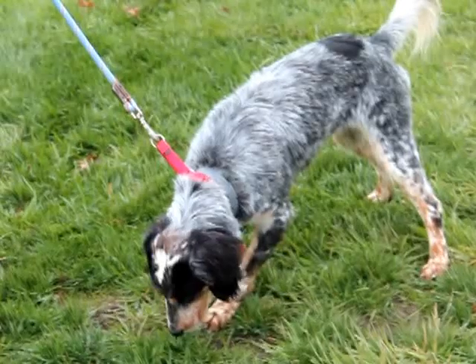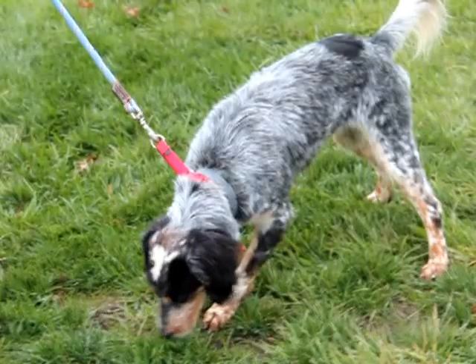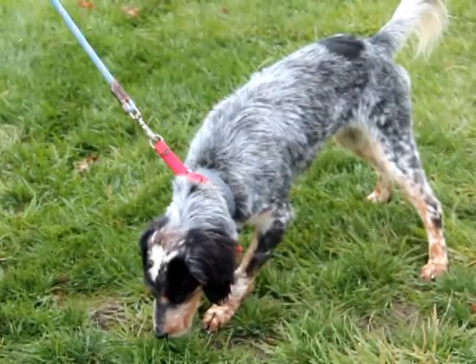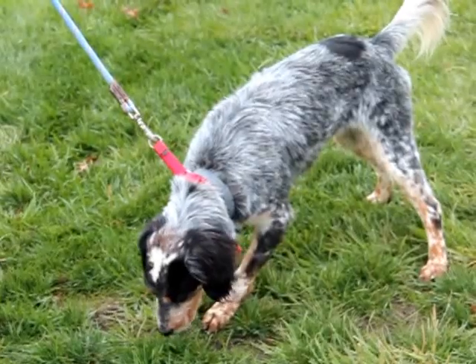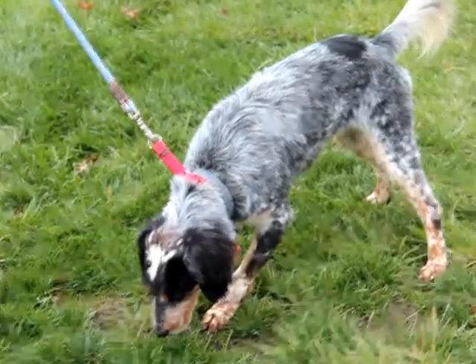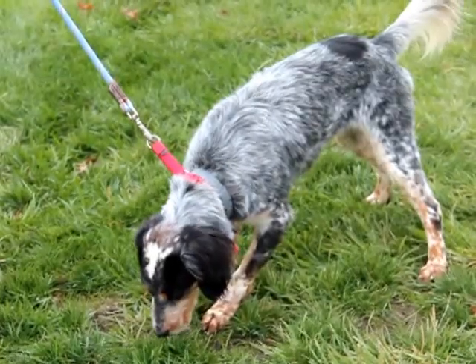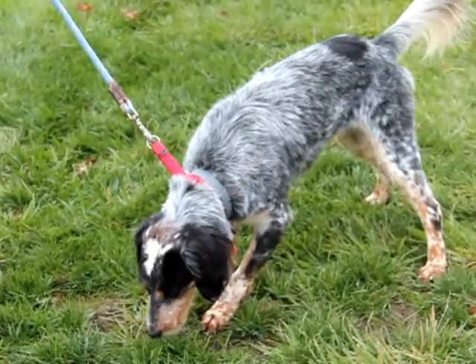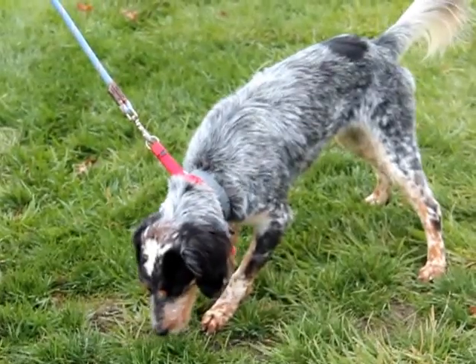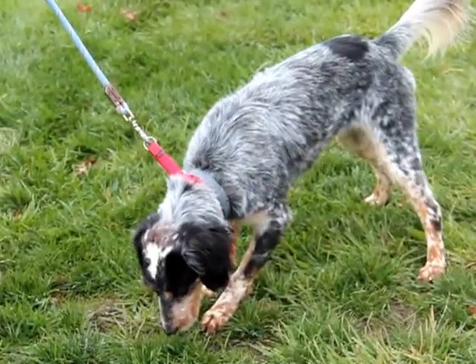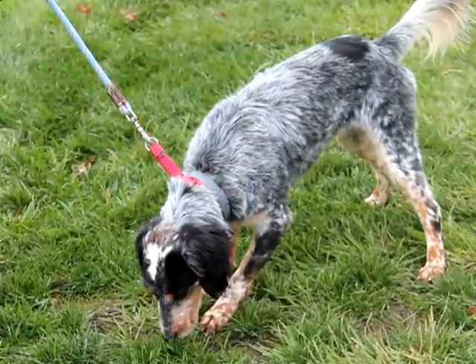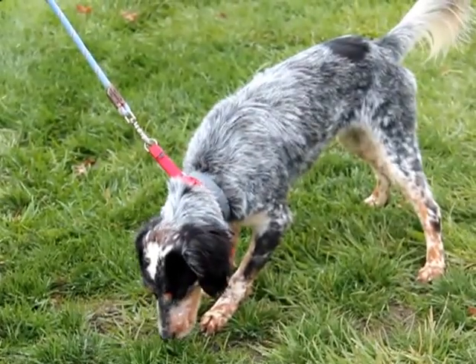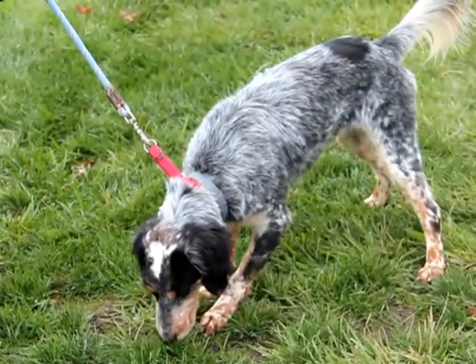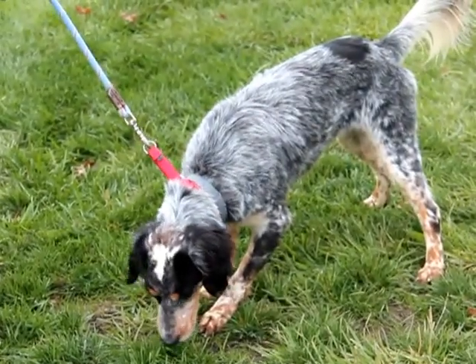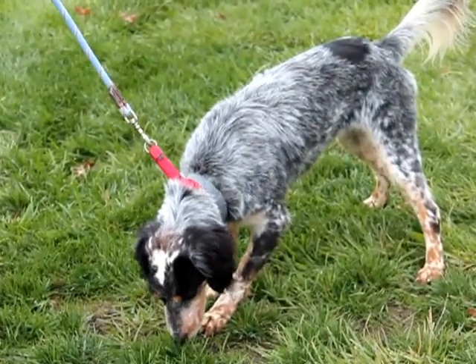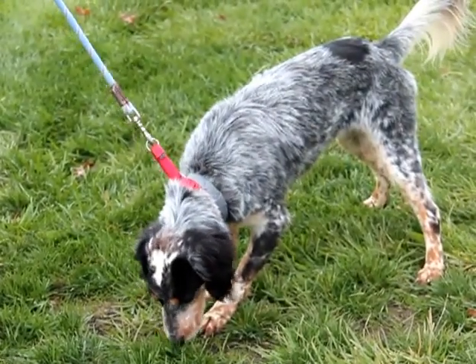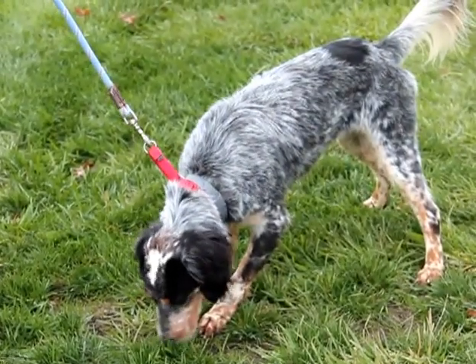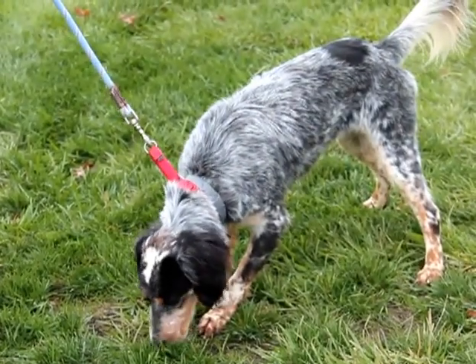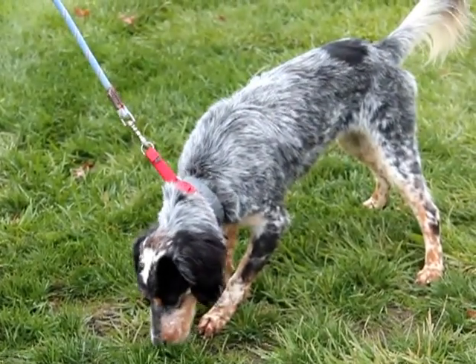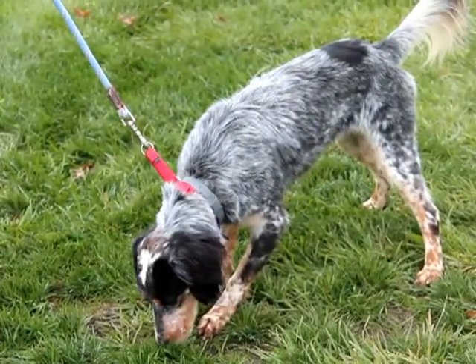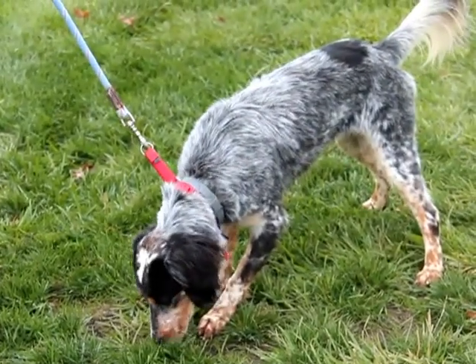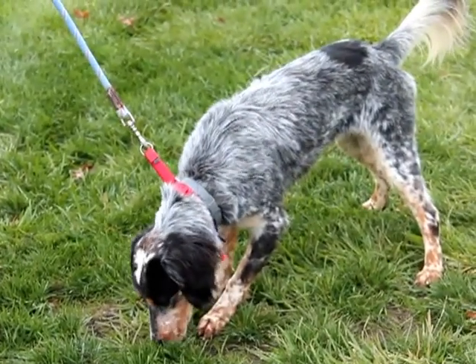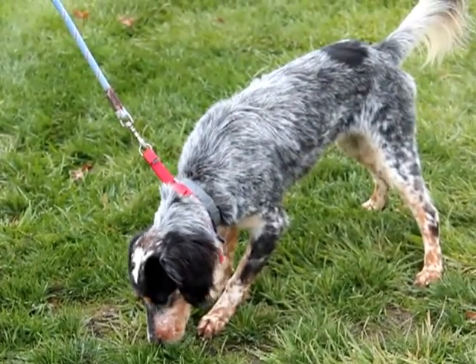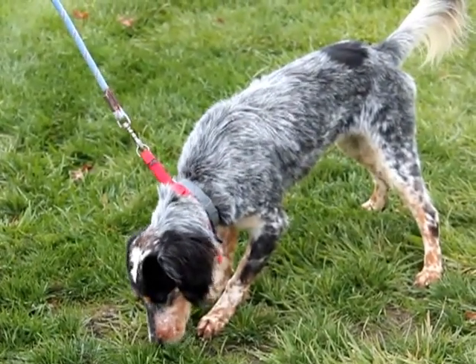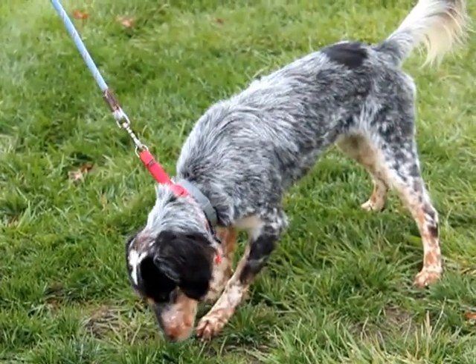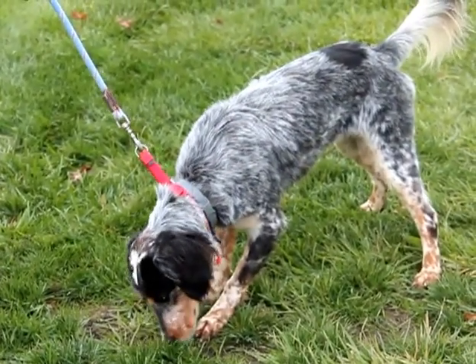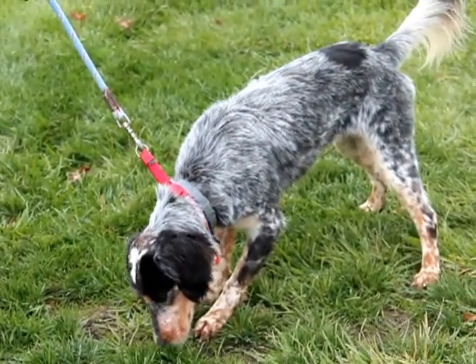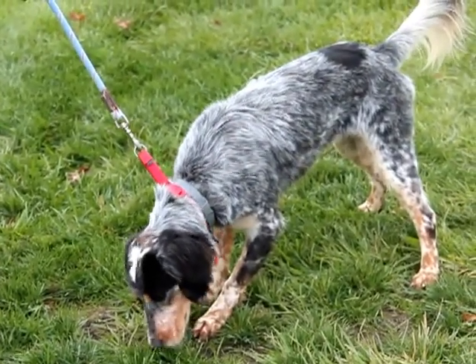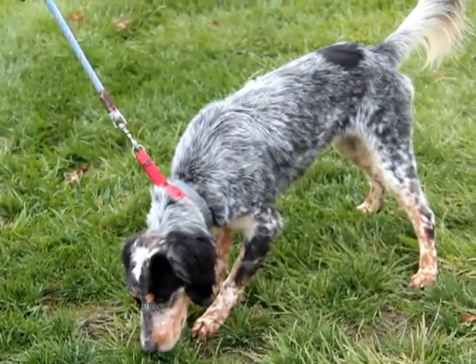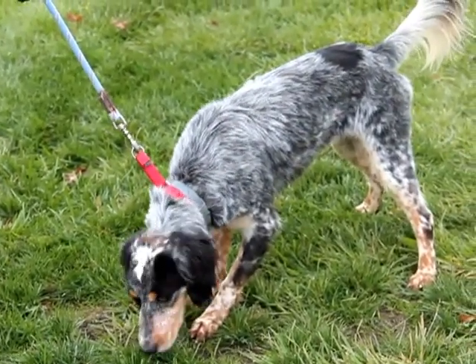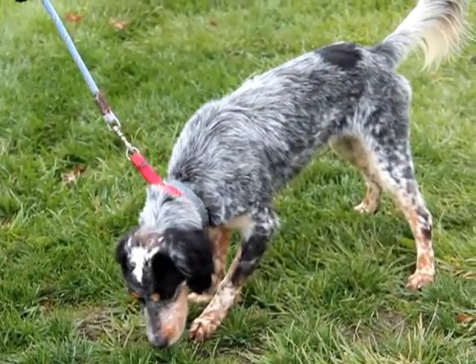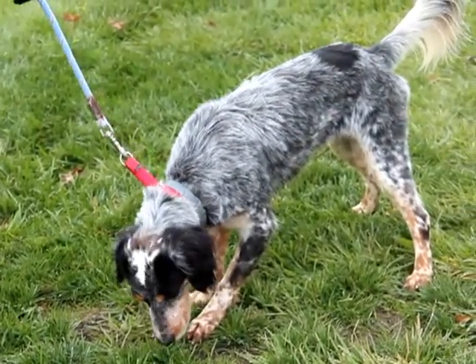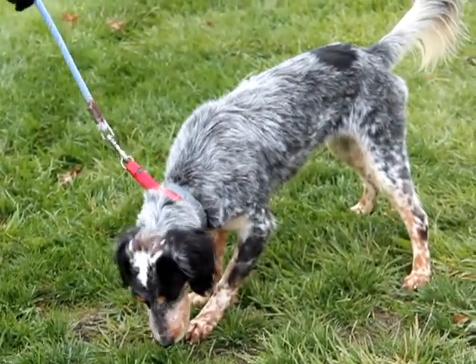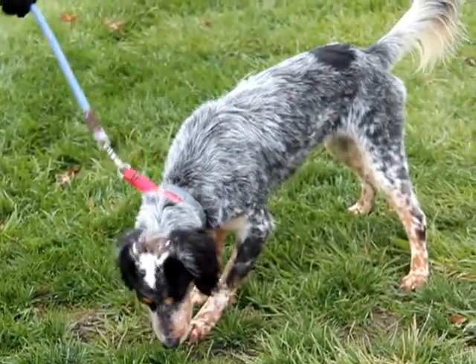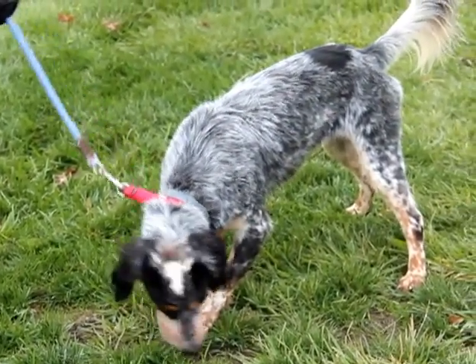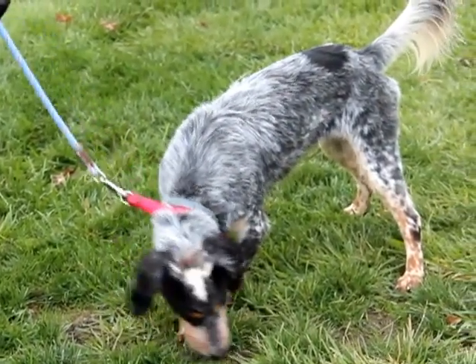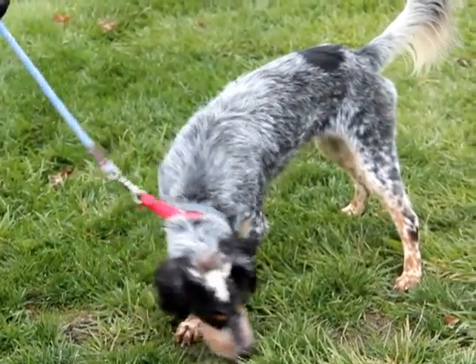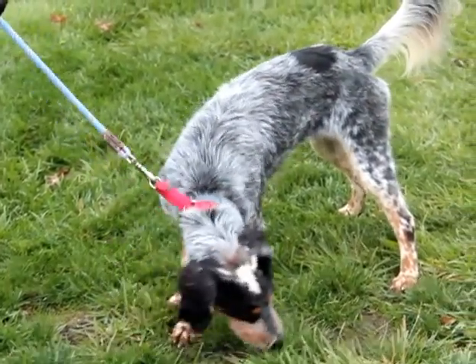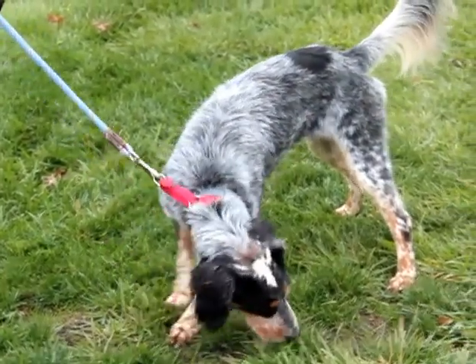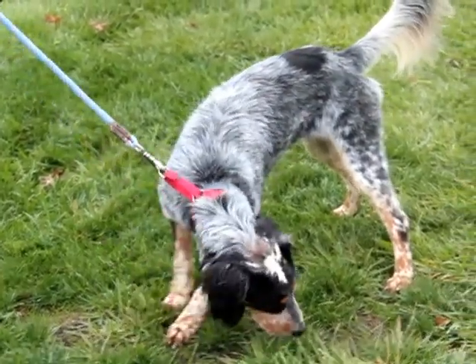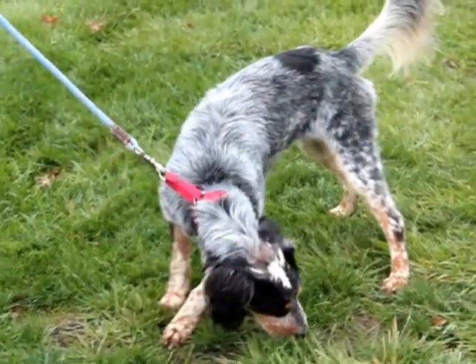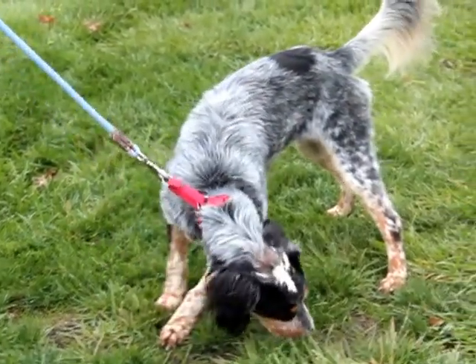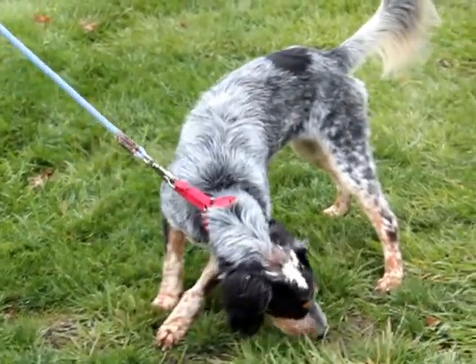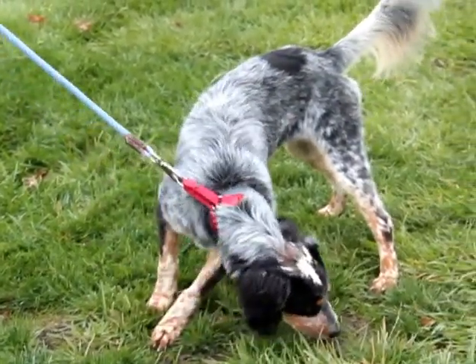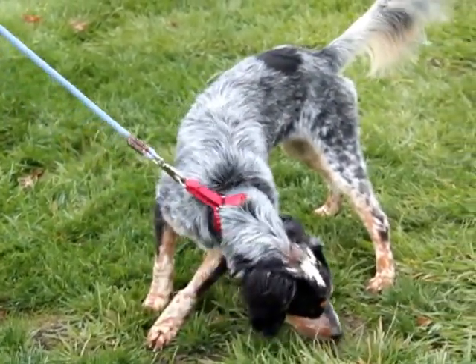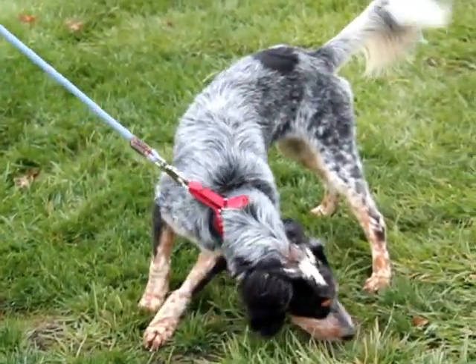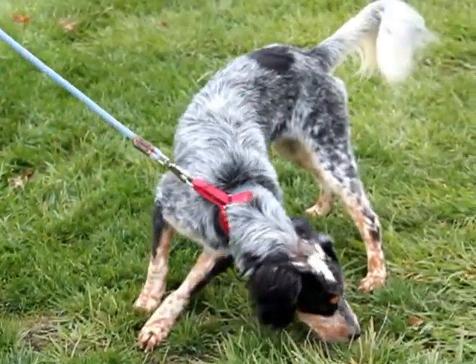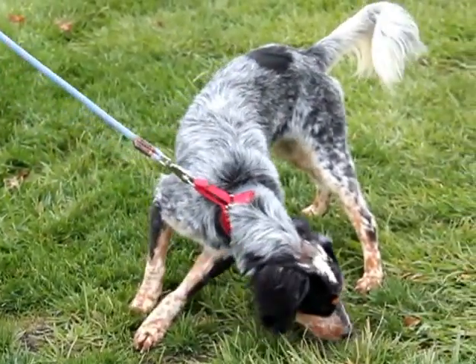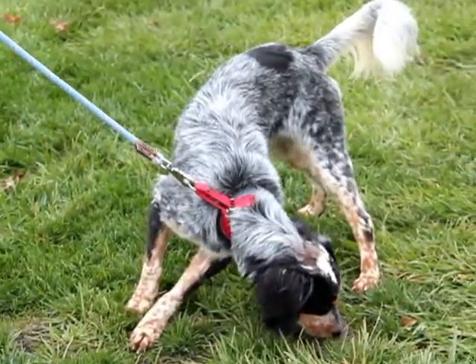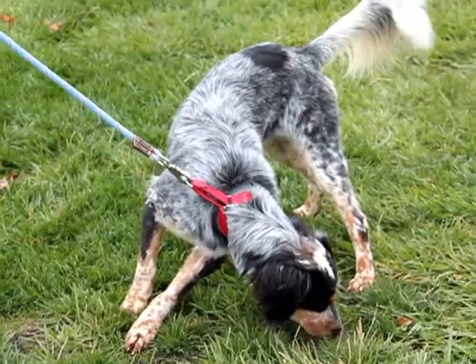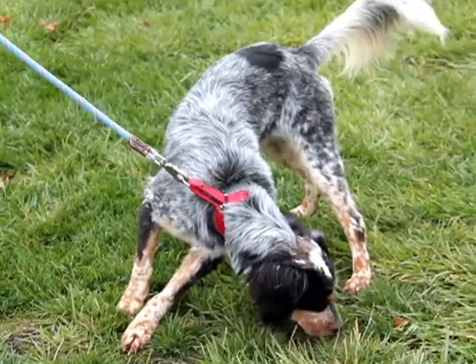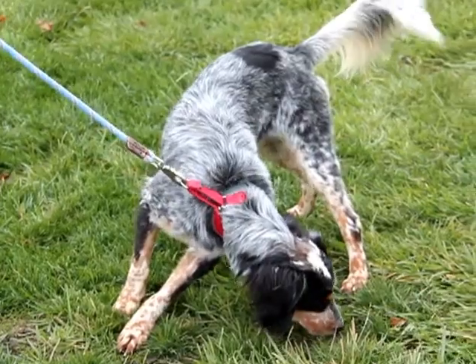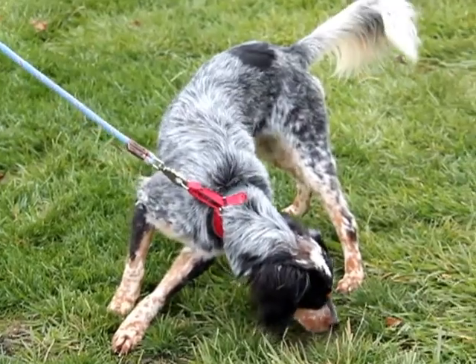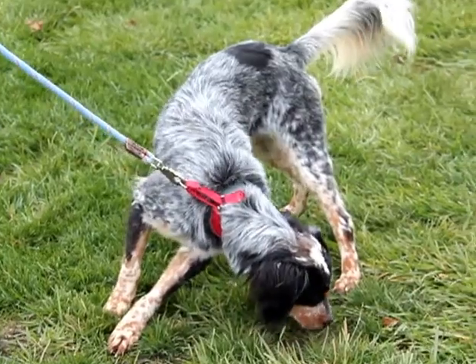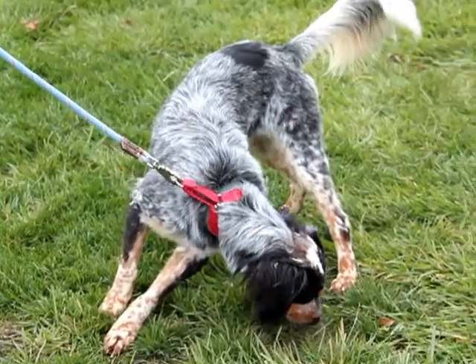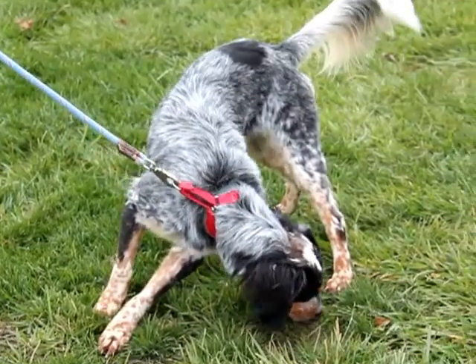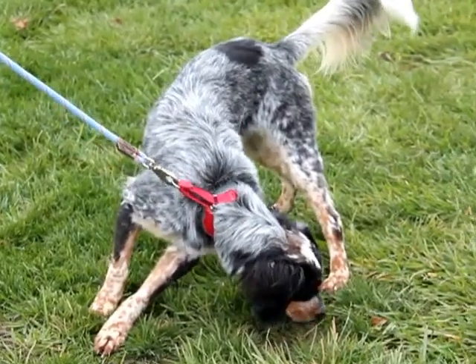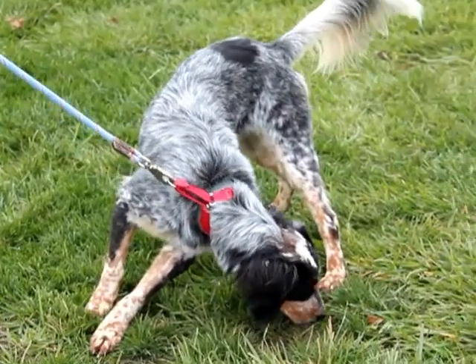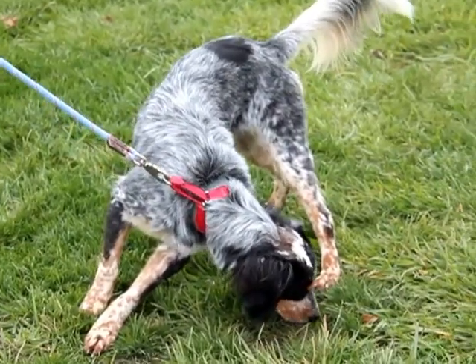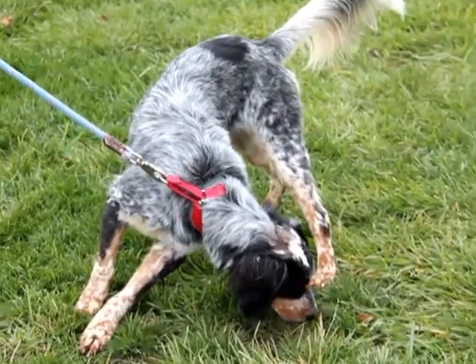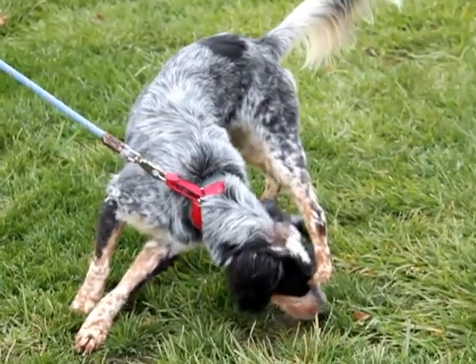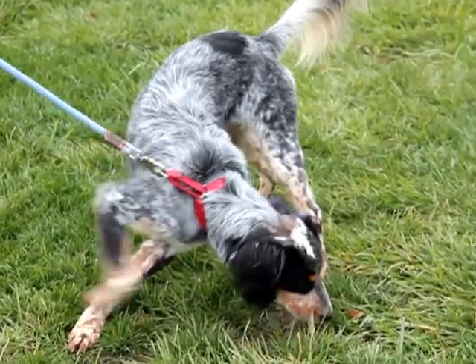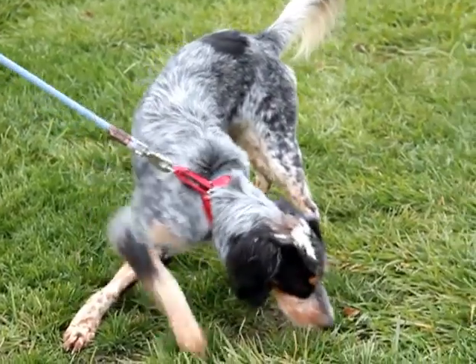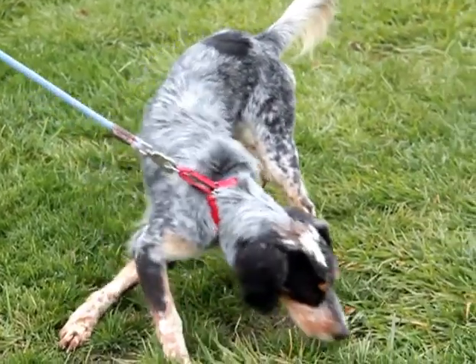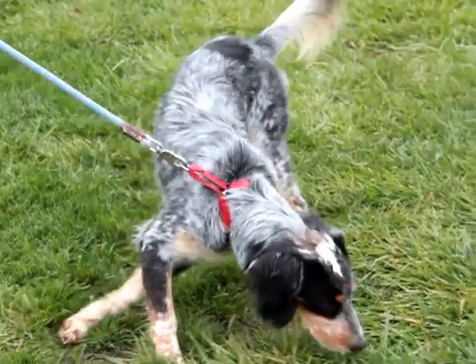This good looking guy is Cooper. He is a one and a half year old Australian Shepherd mix with a beautiful tri-colored coat.